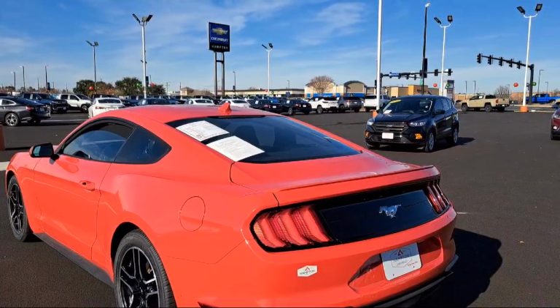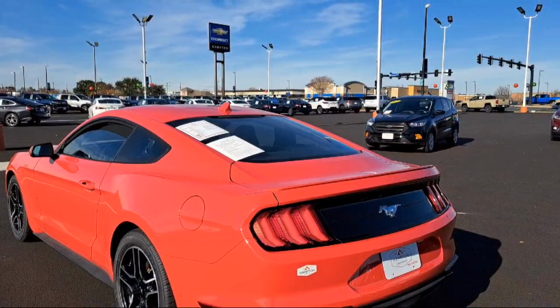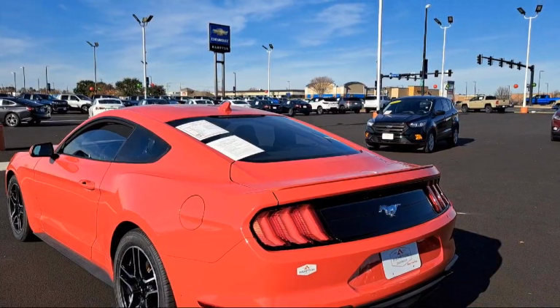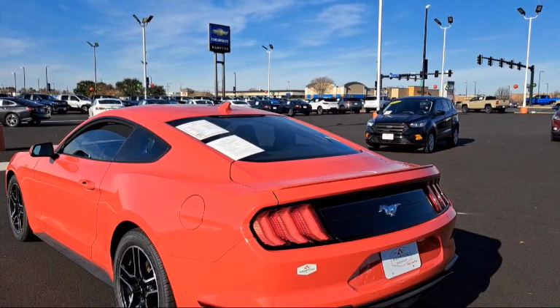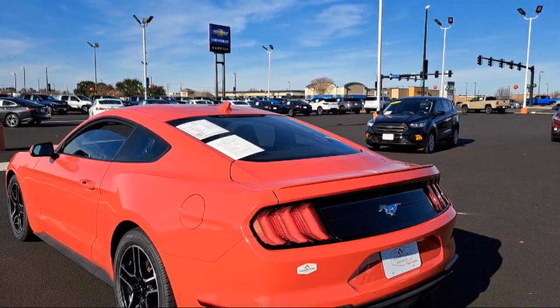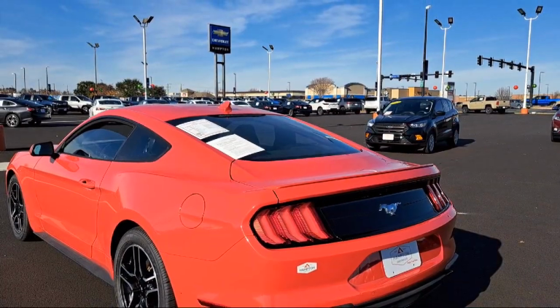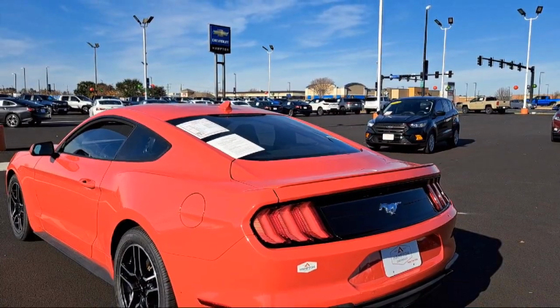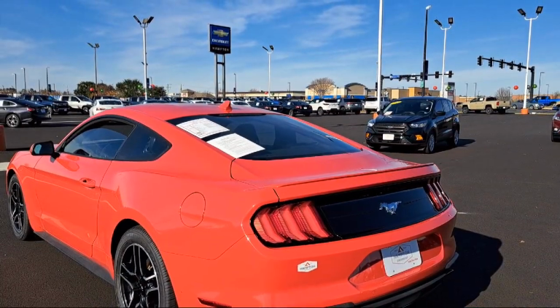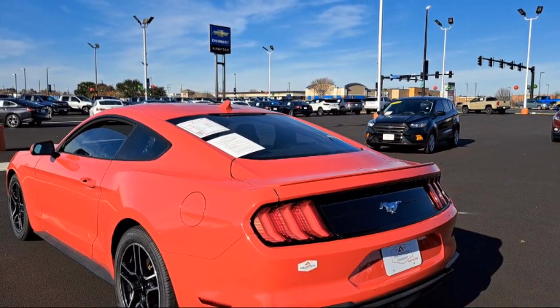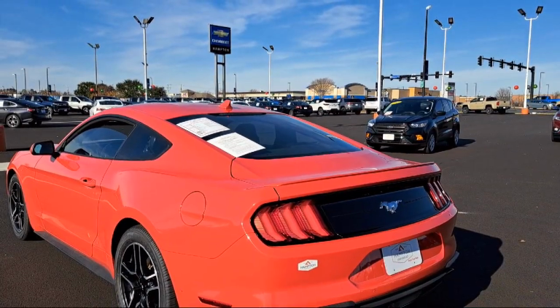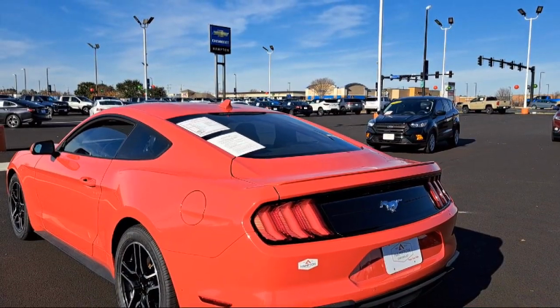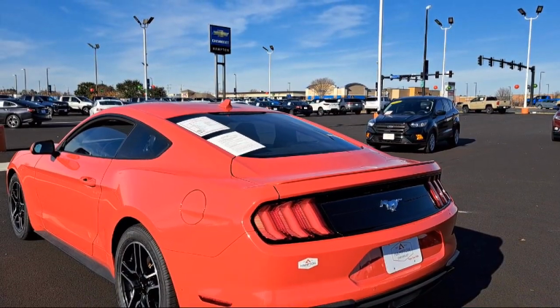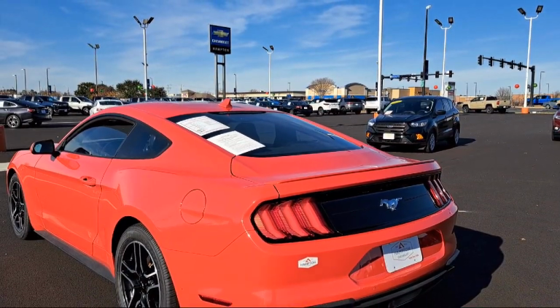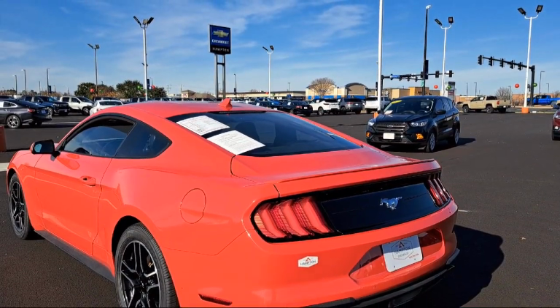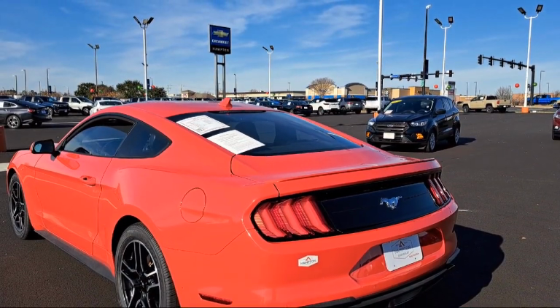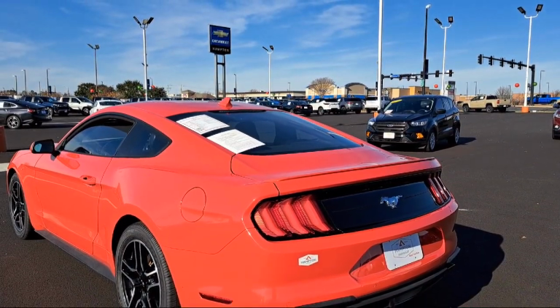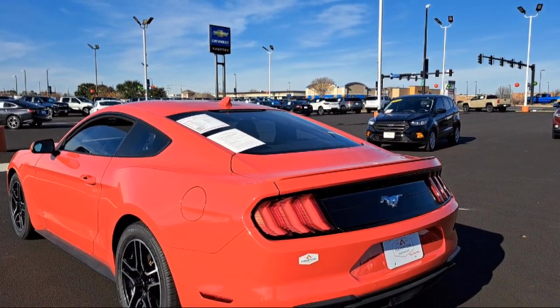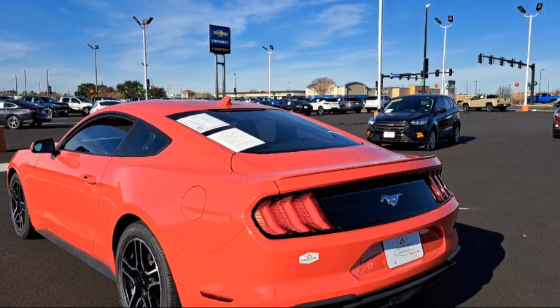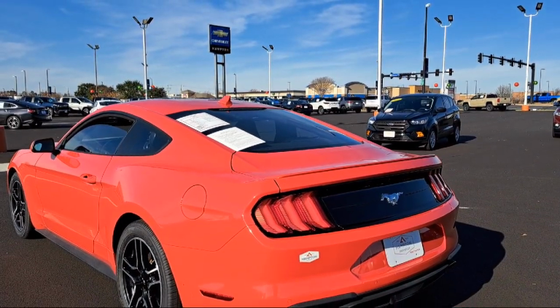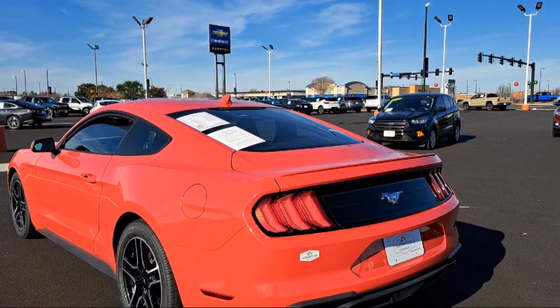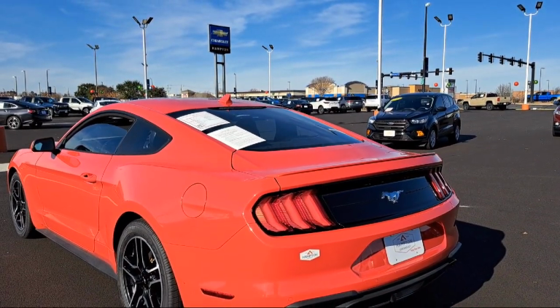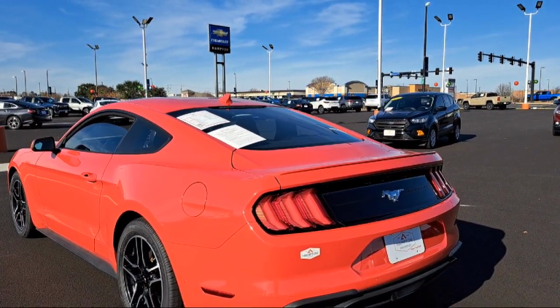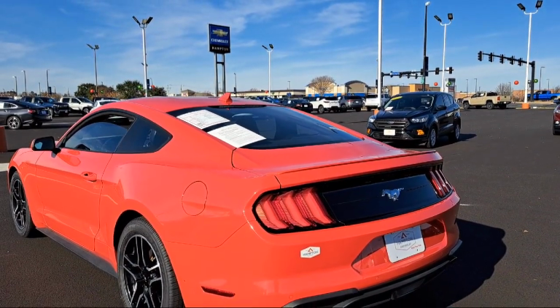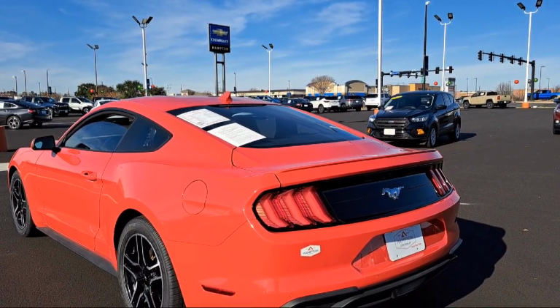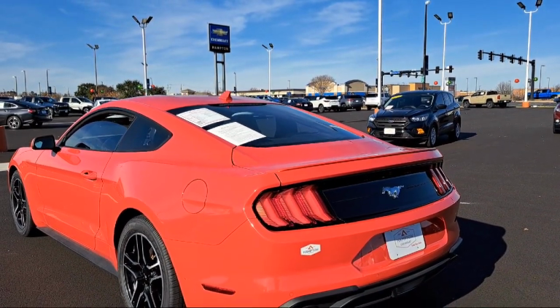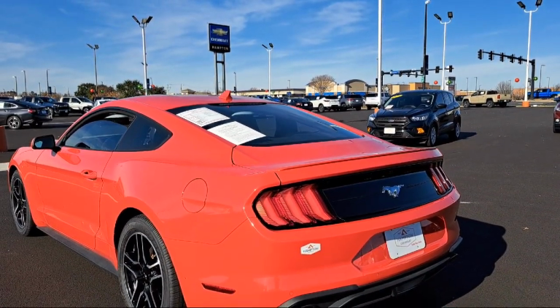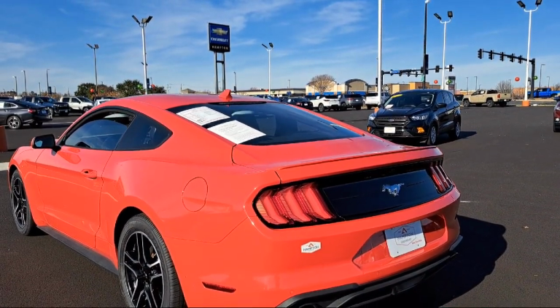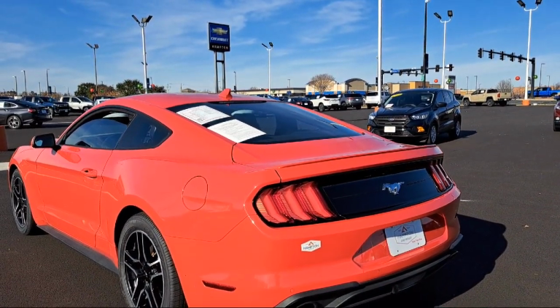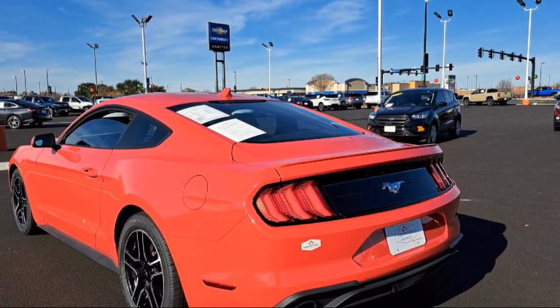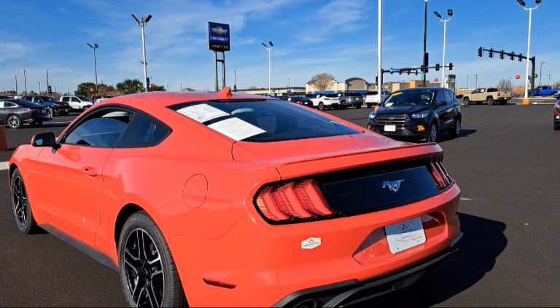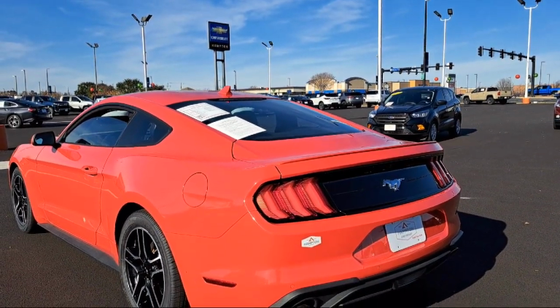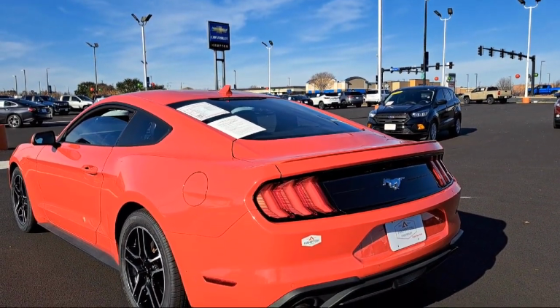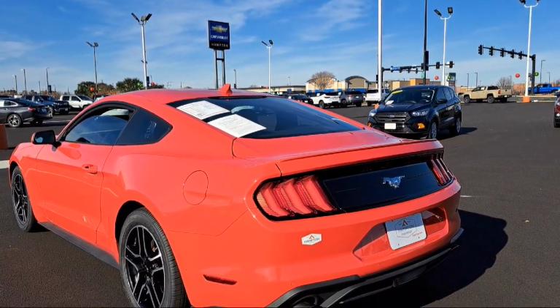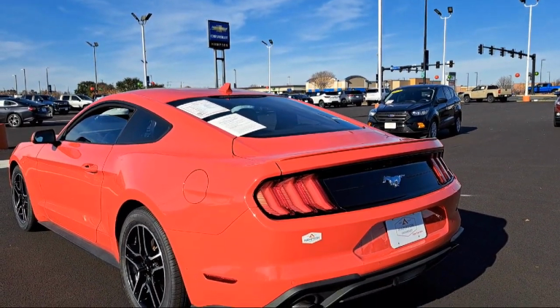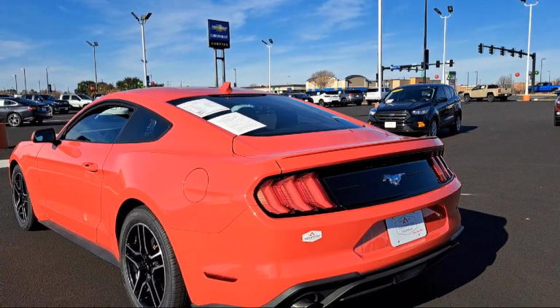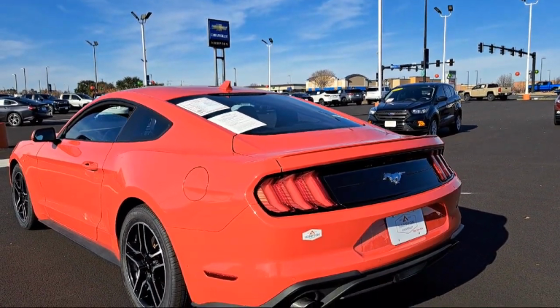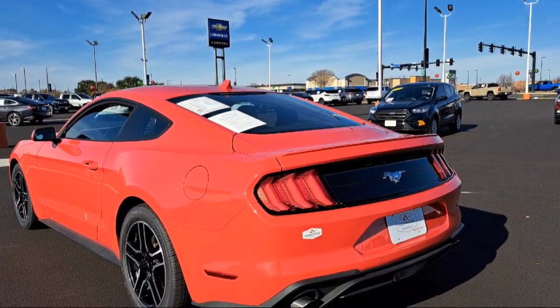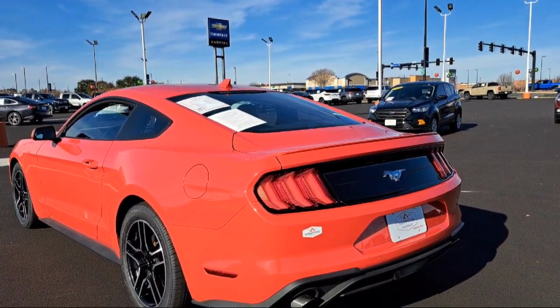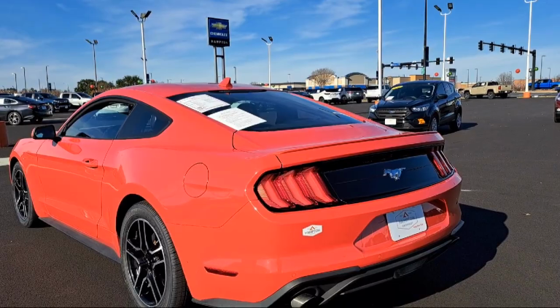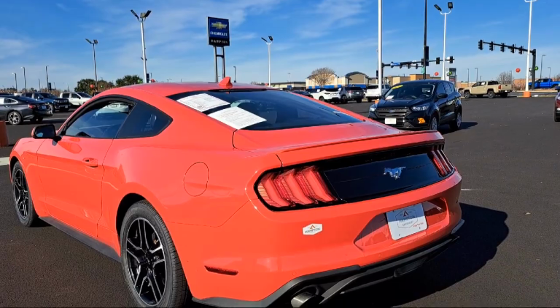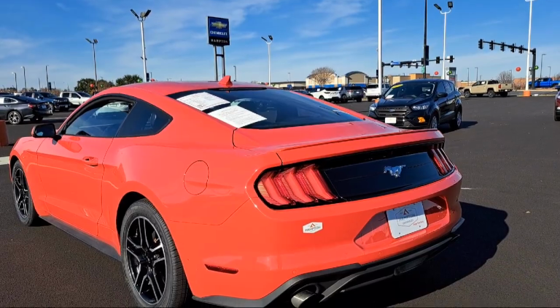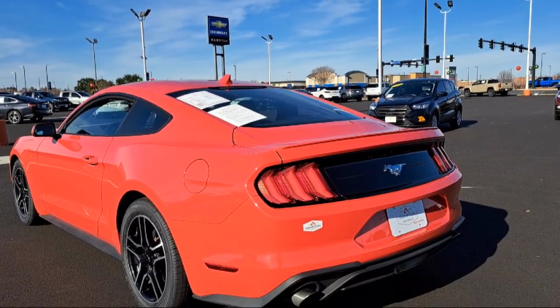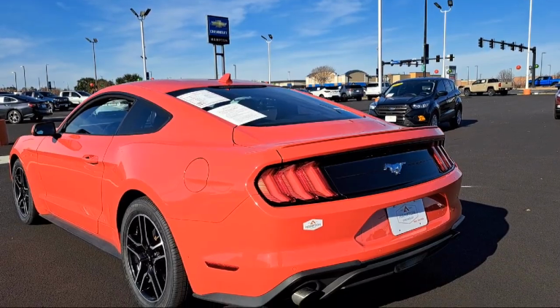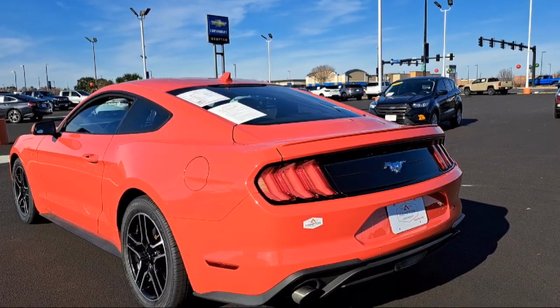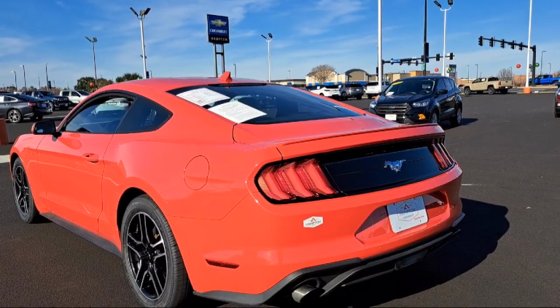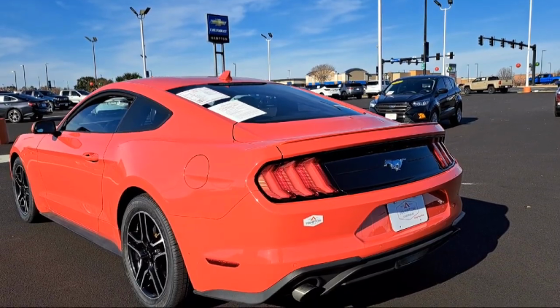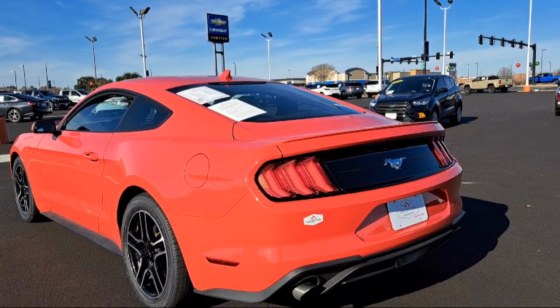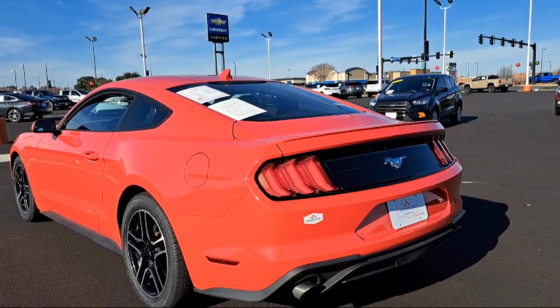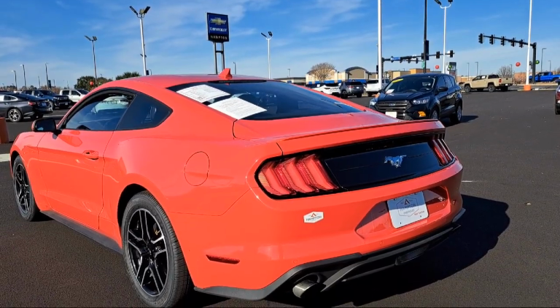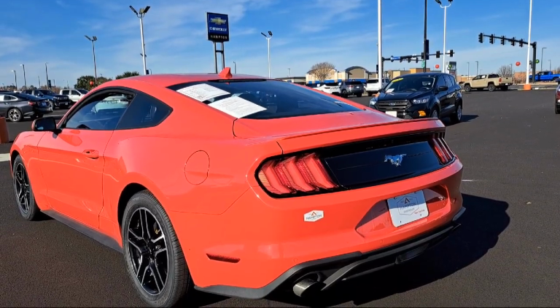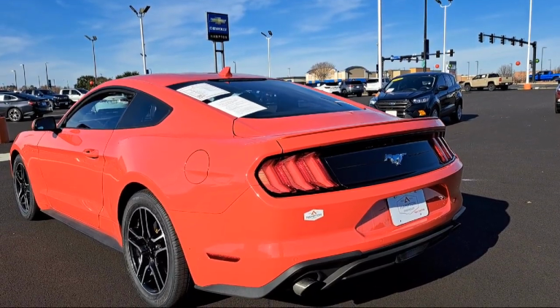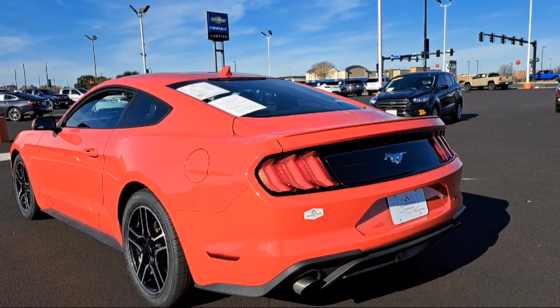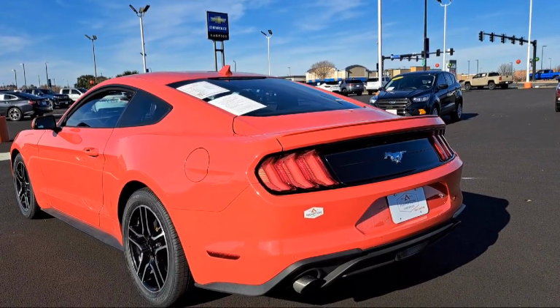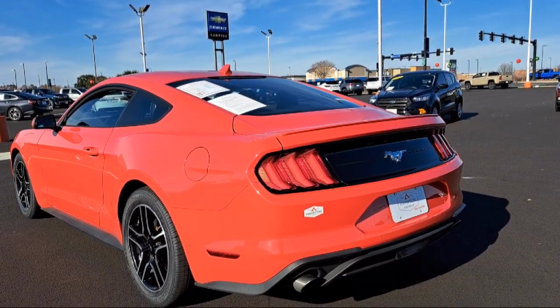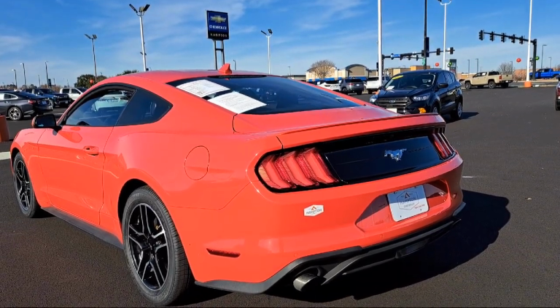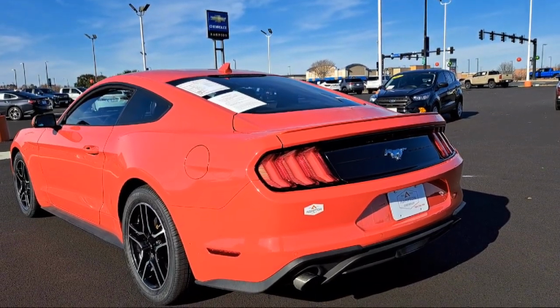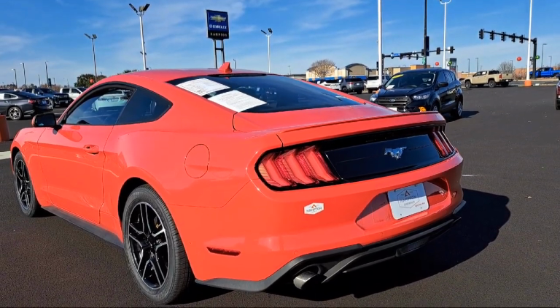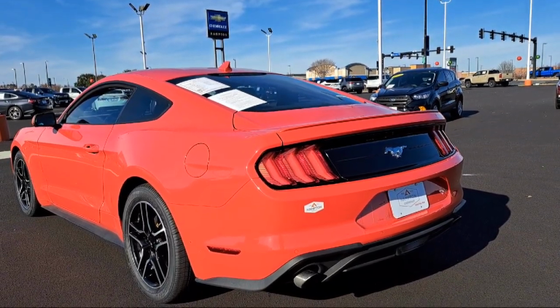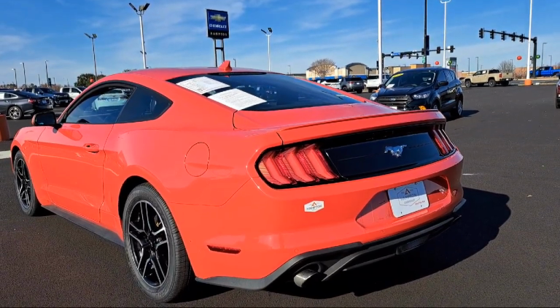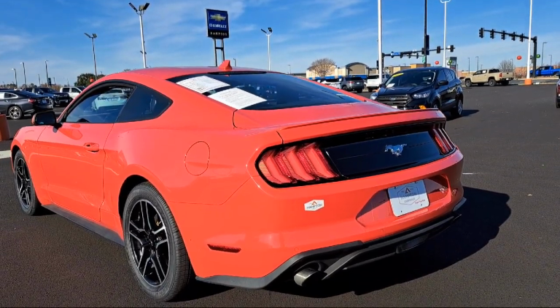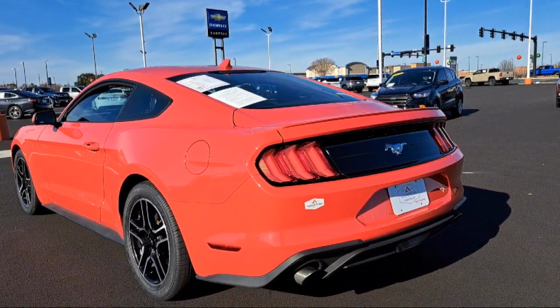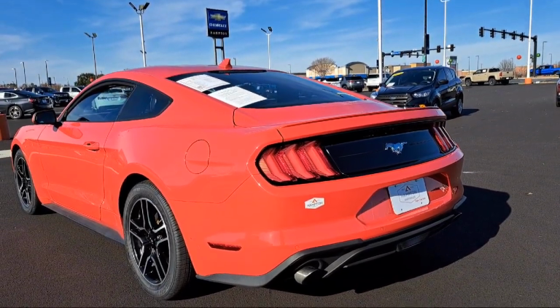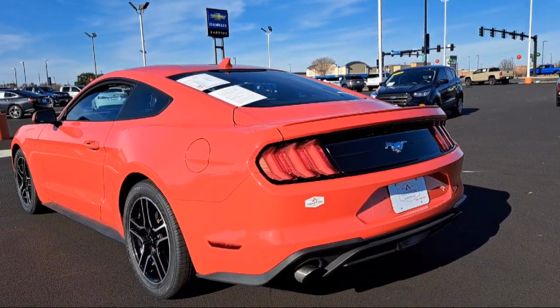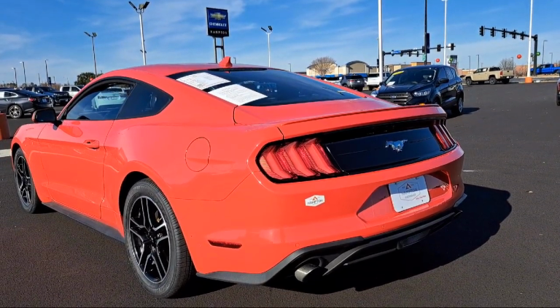It also features rain sensitive windshield wipers, lane keep assist, Apple CarPlay, a four cylinder engine, and has less than 45,000 miles on the odometer.